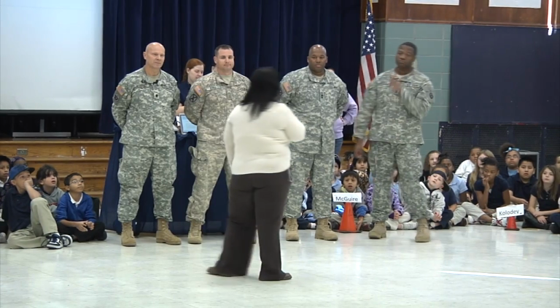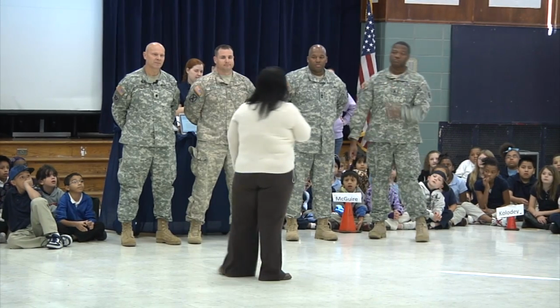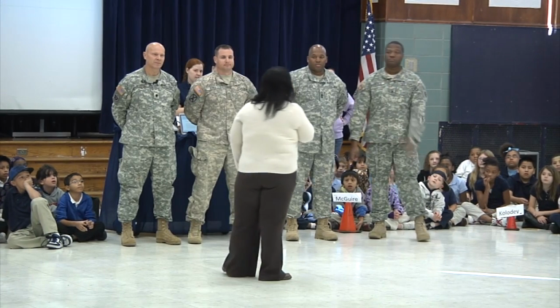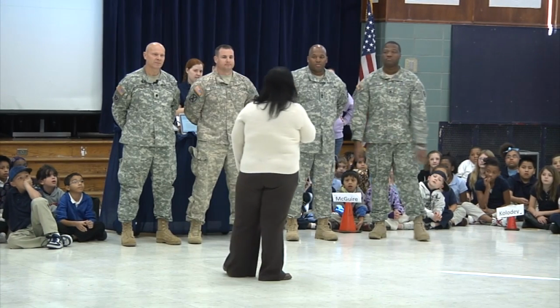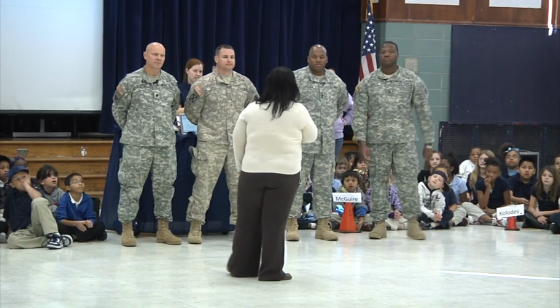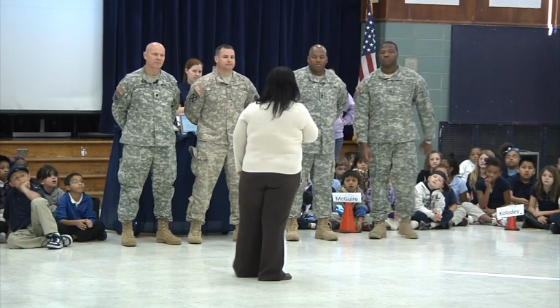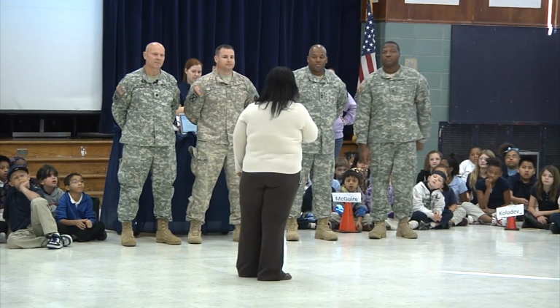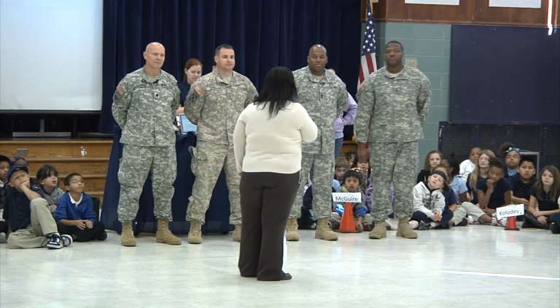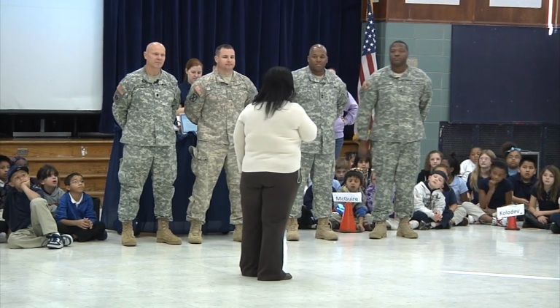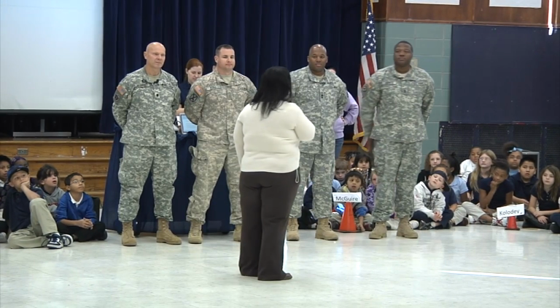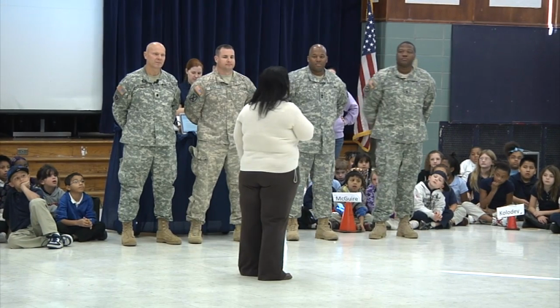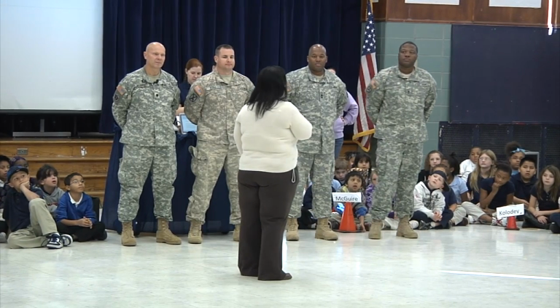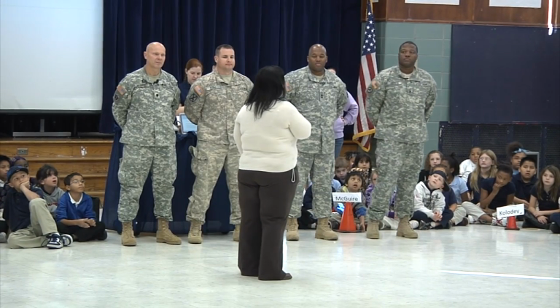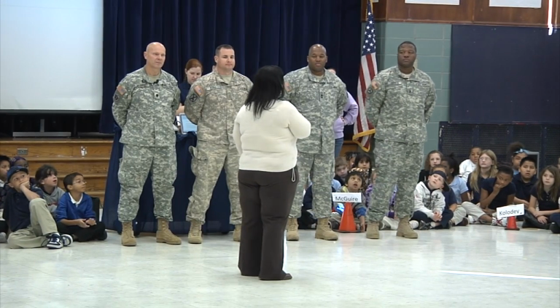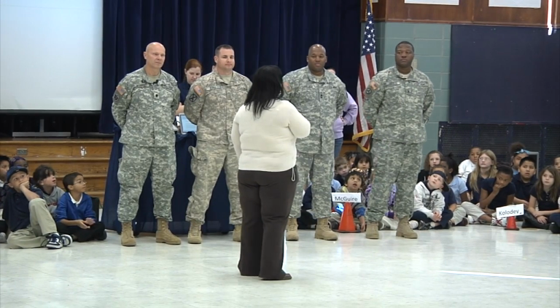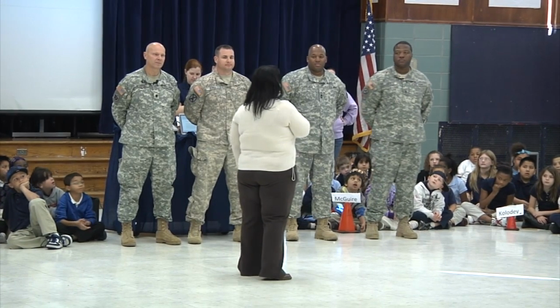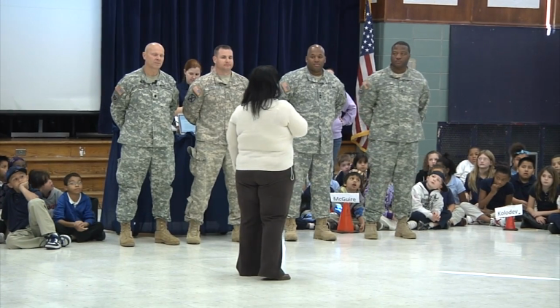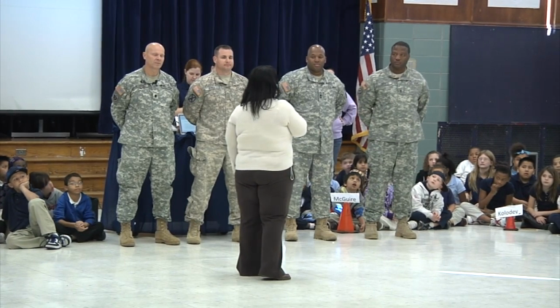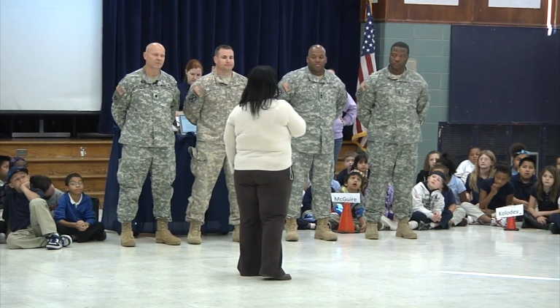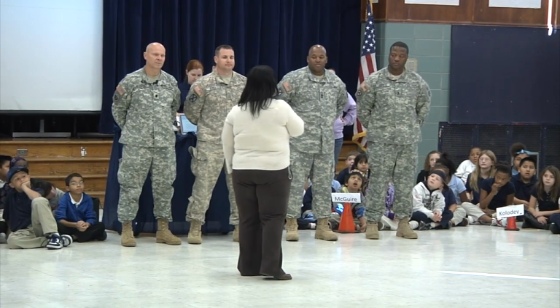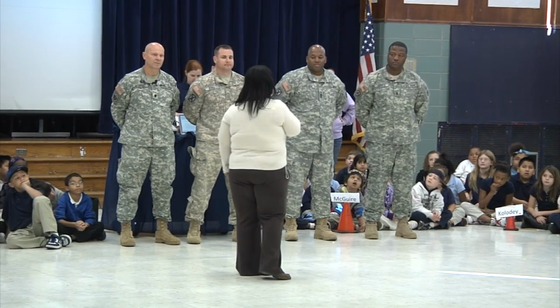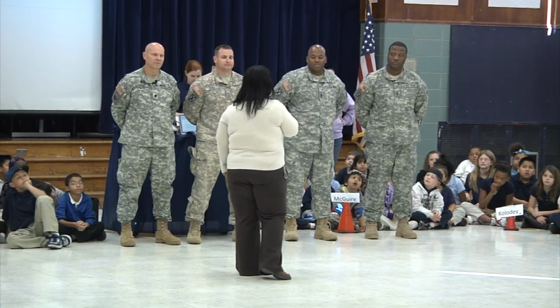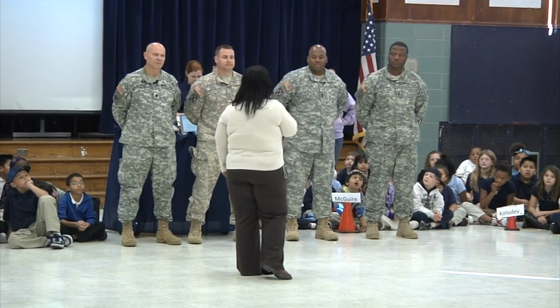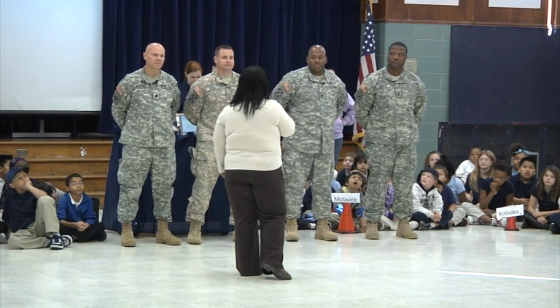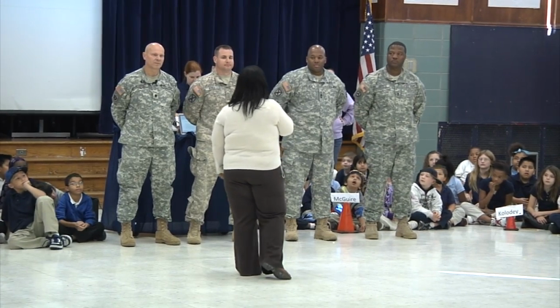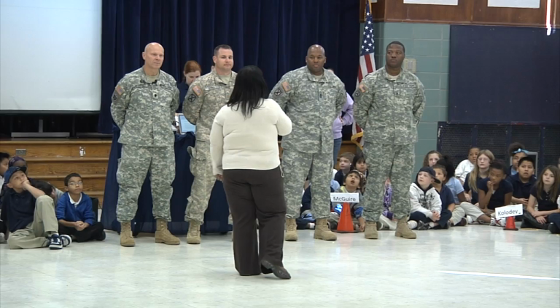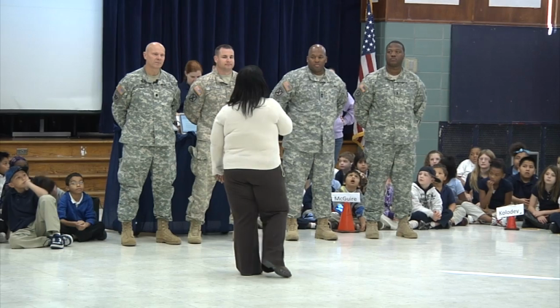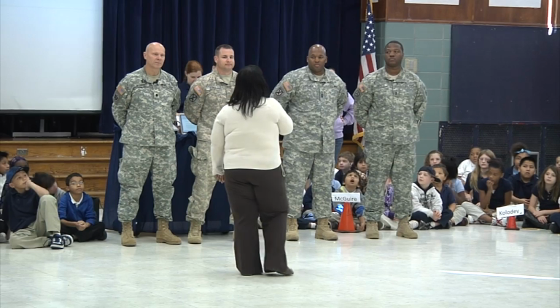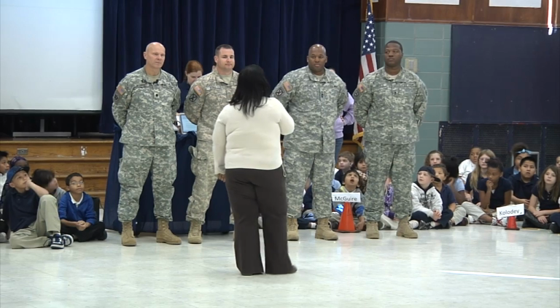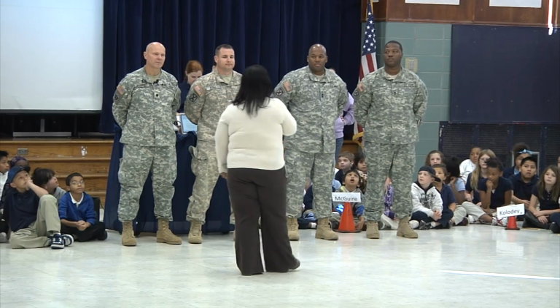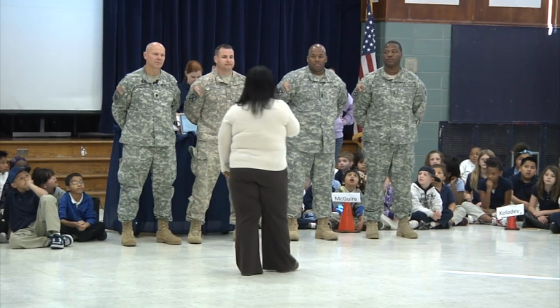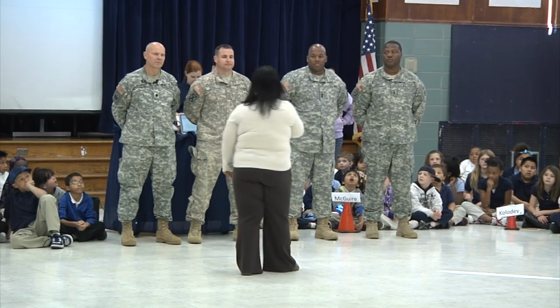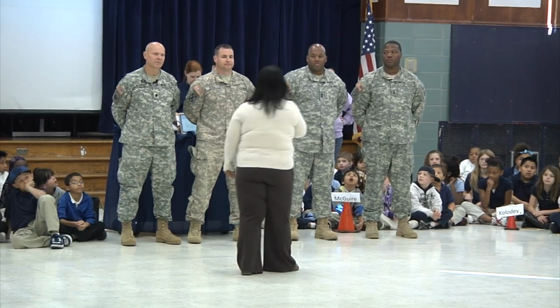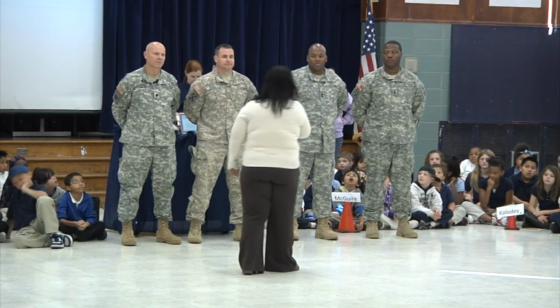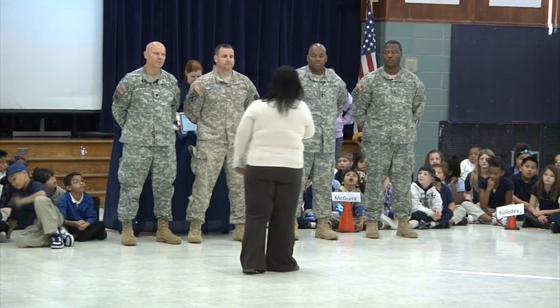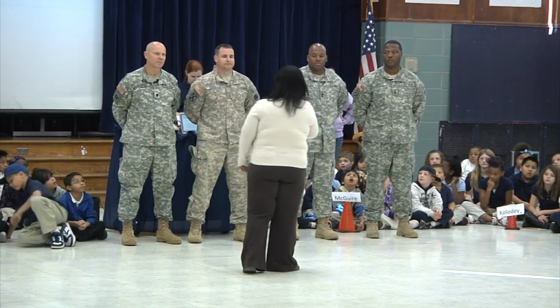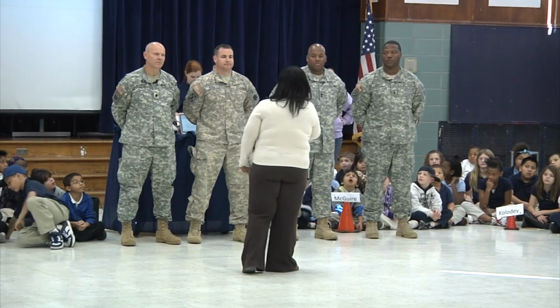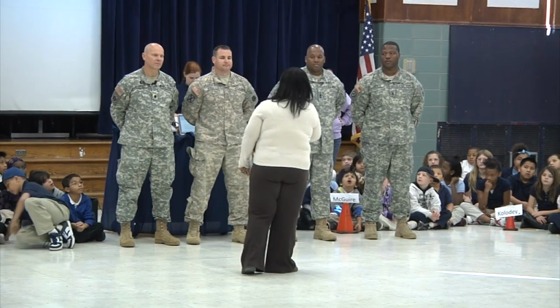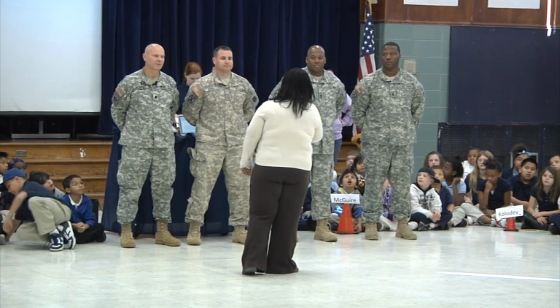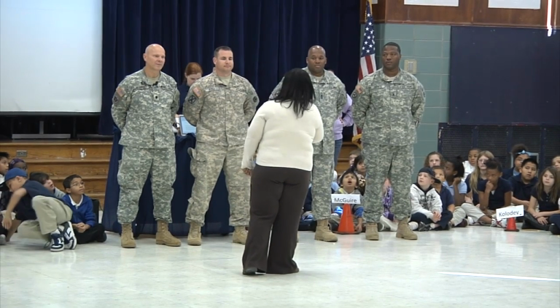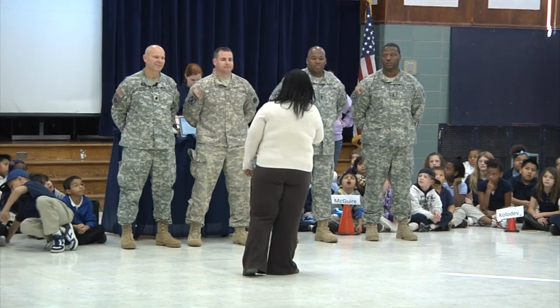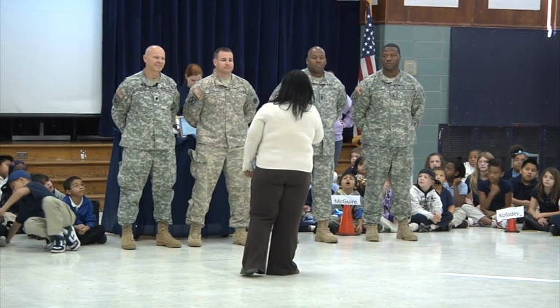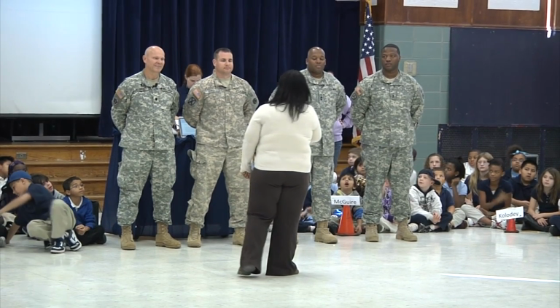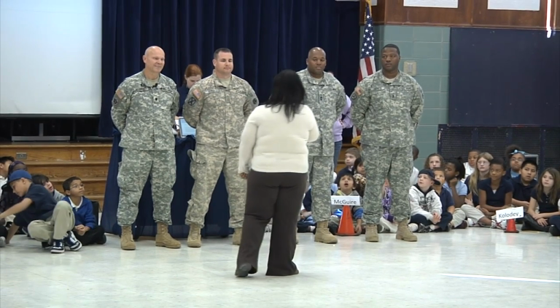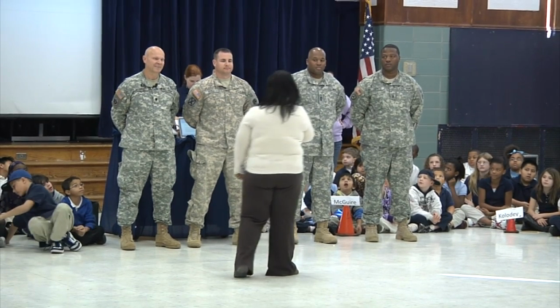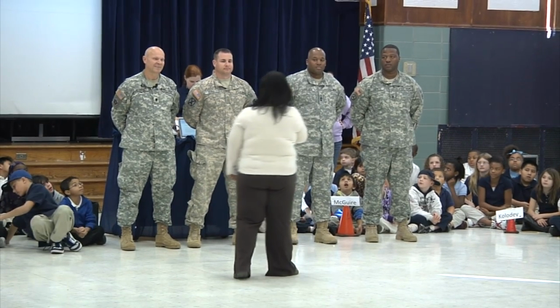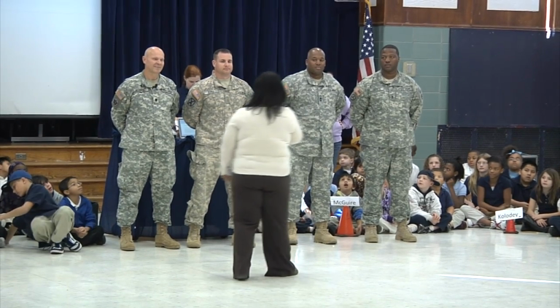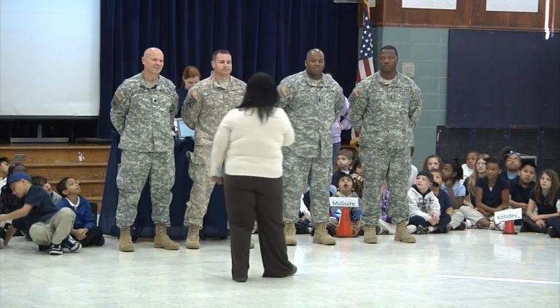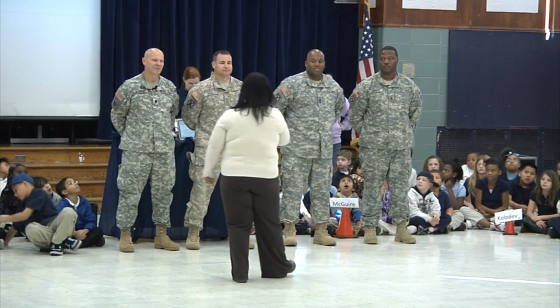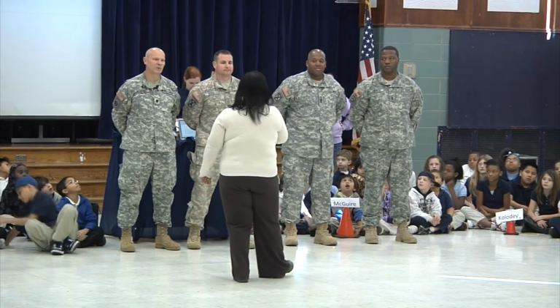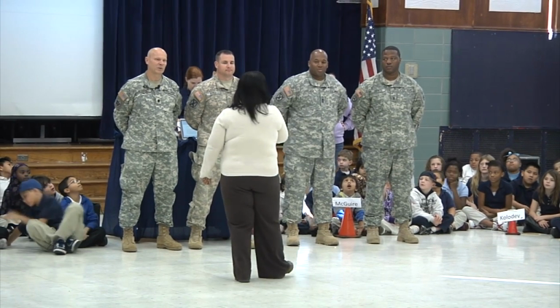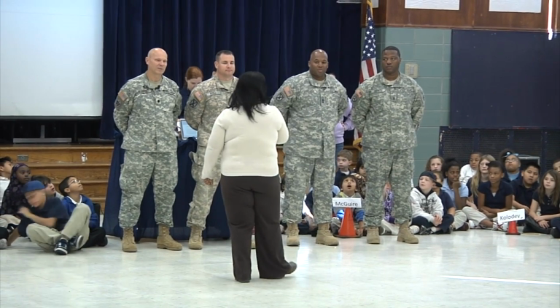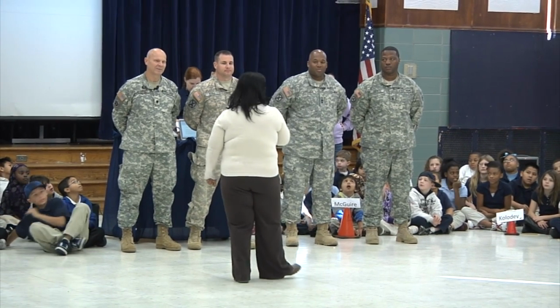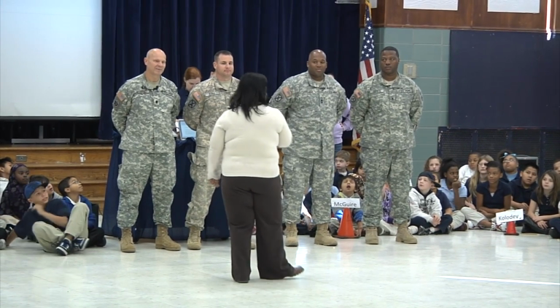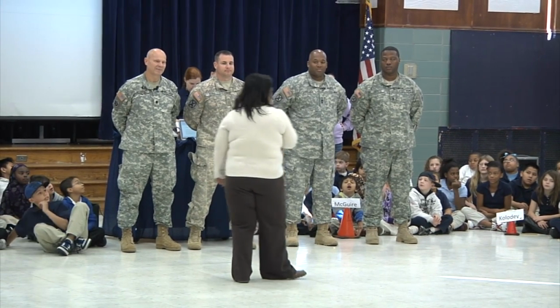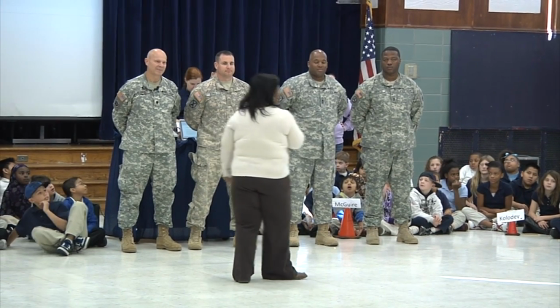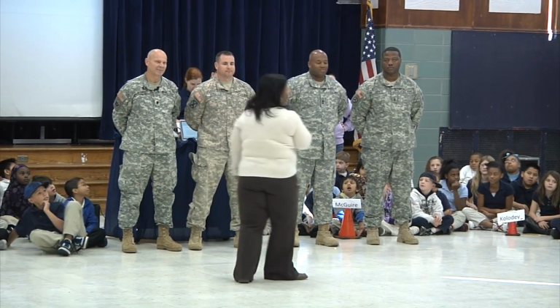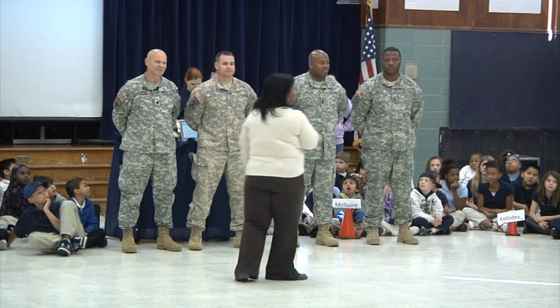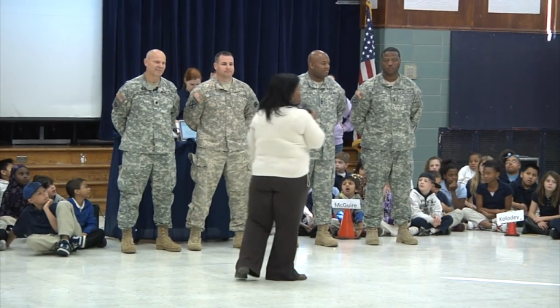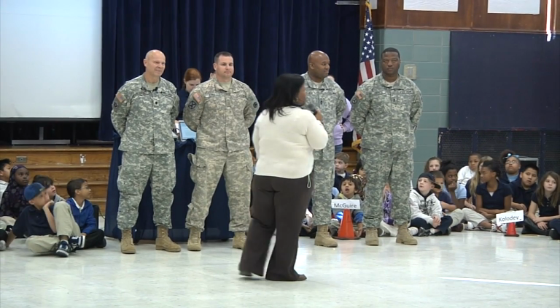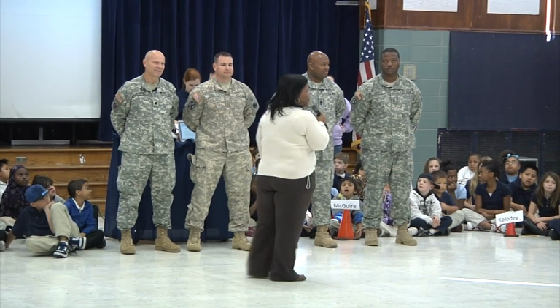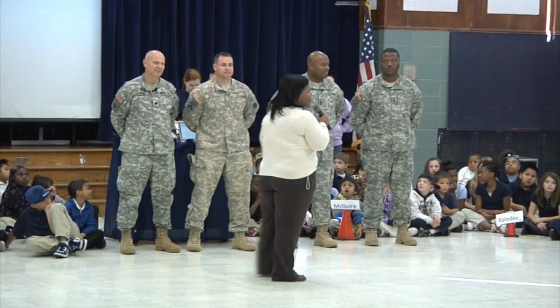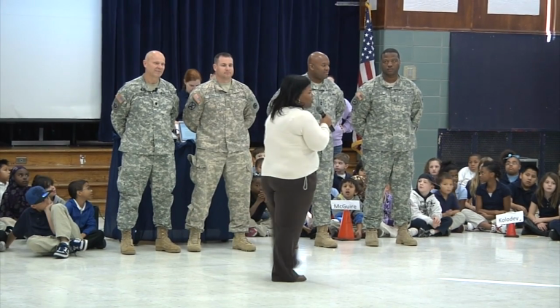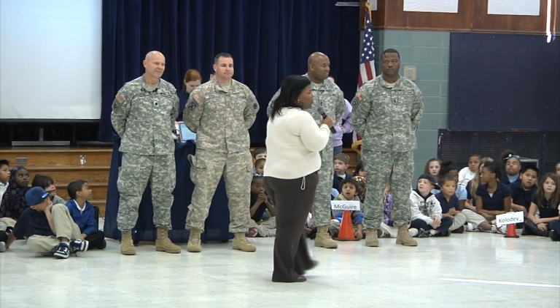Hopefully when you guys are deployed, we will be your care package givers next year. So everybody give them a round of applause.